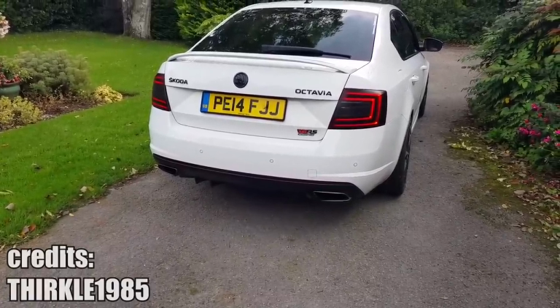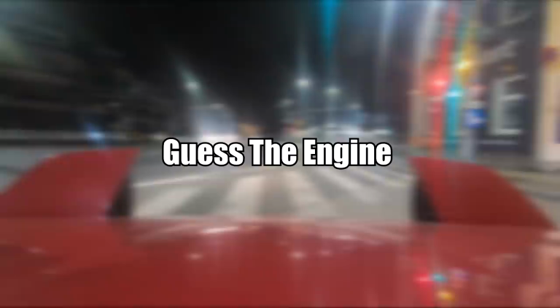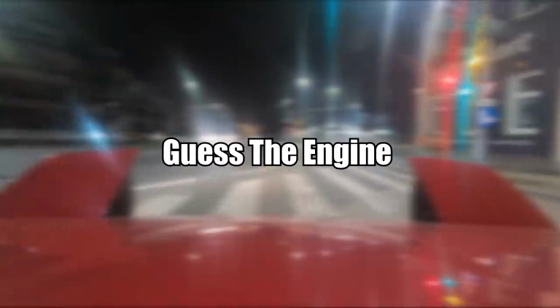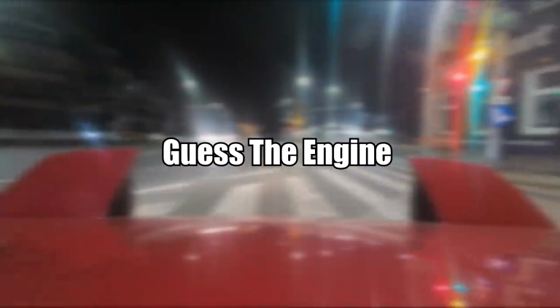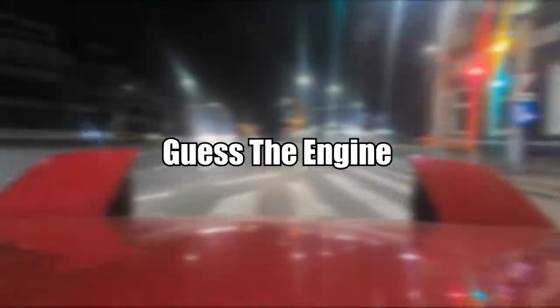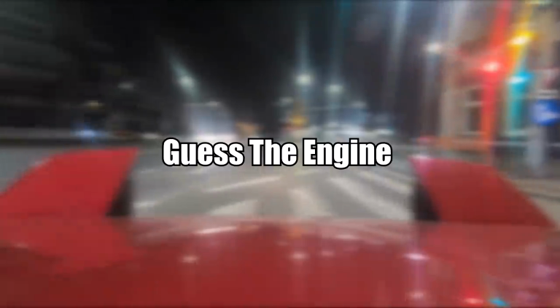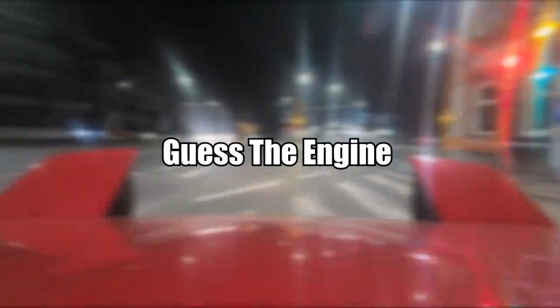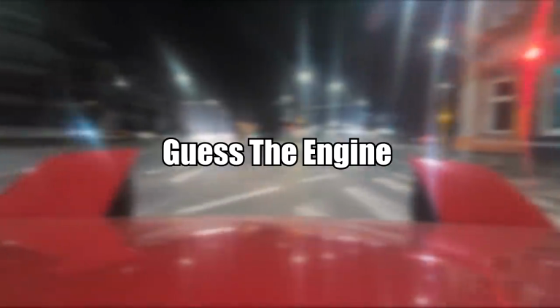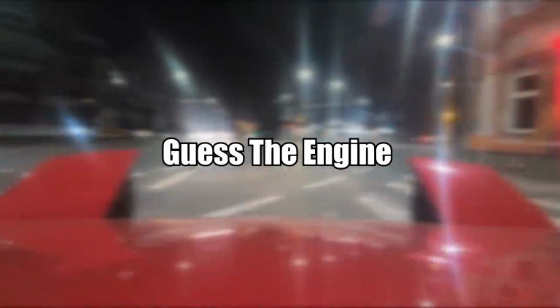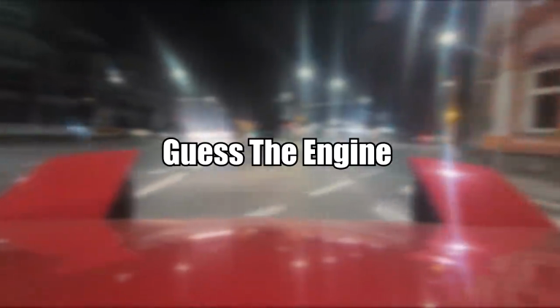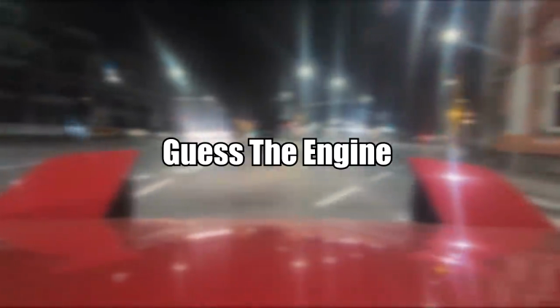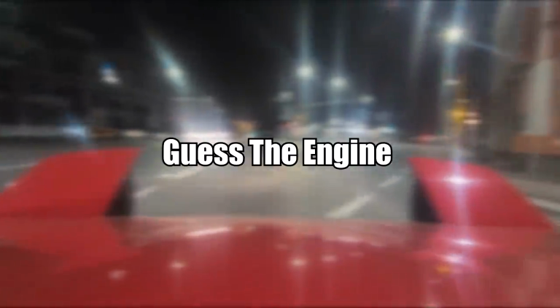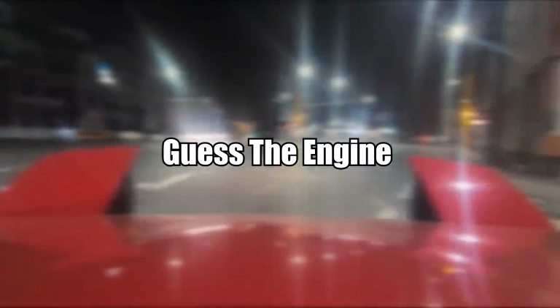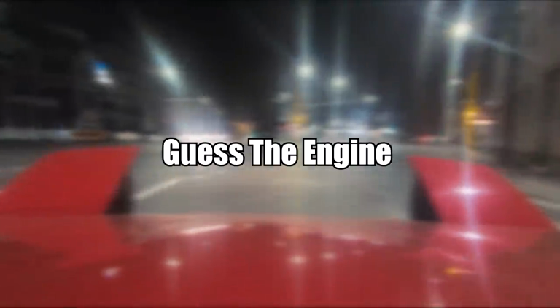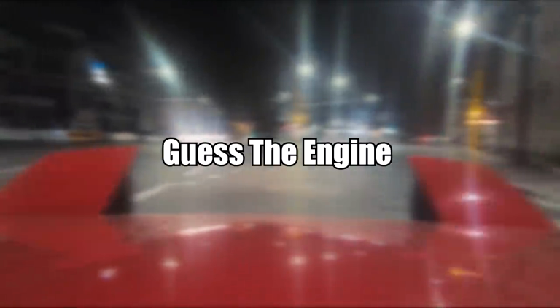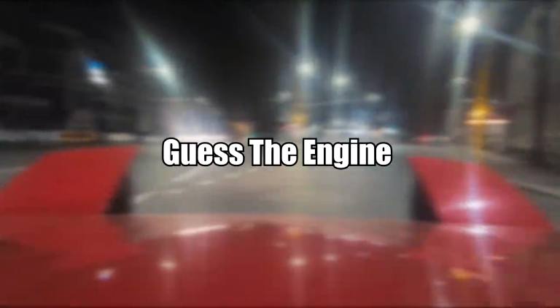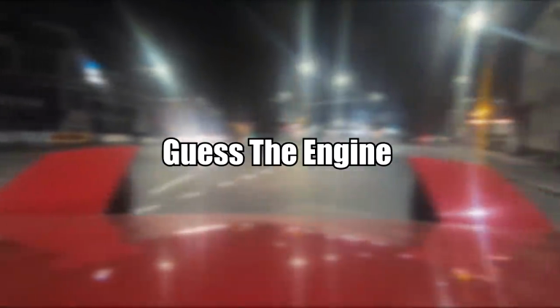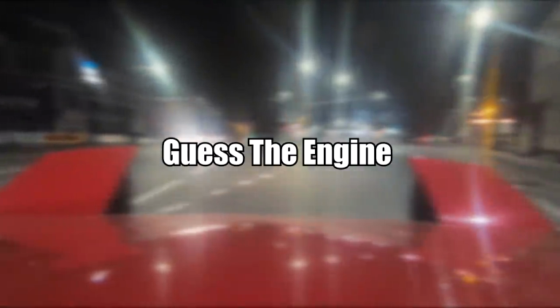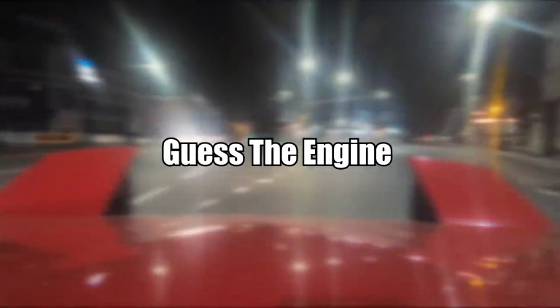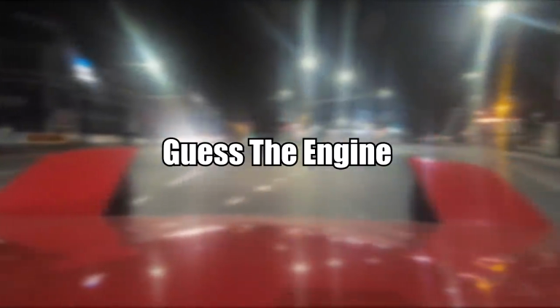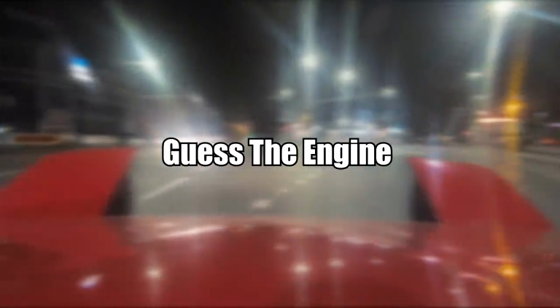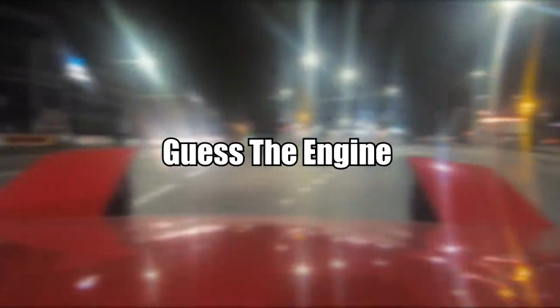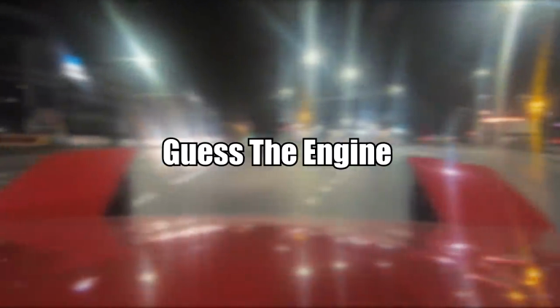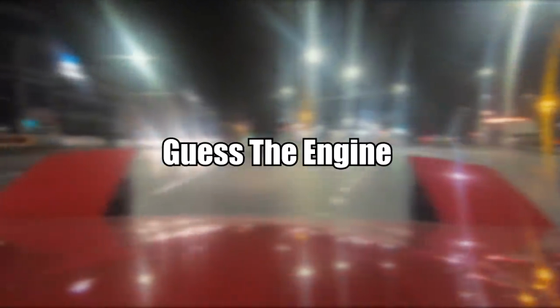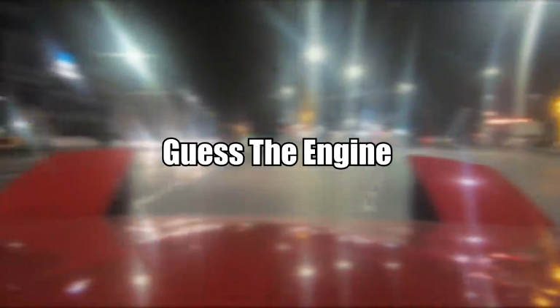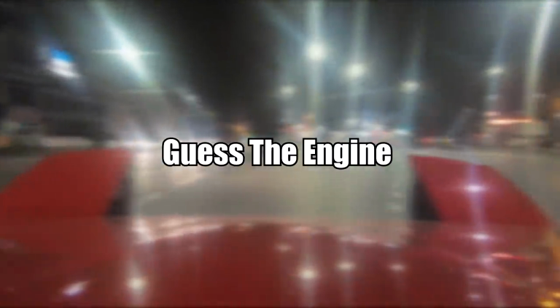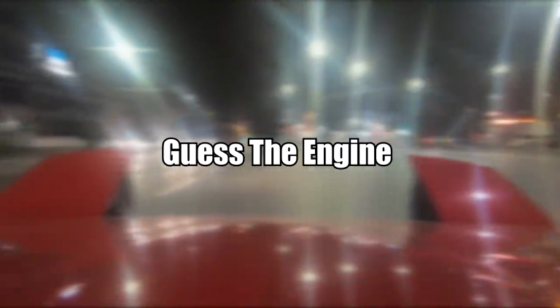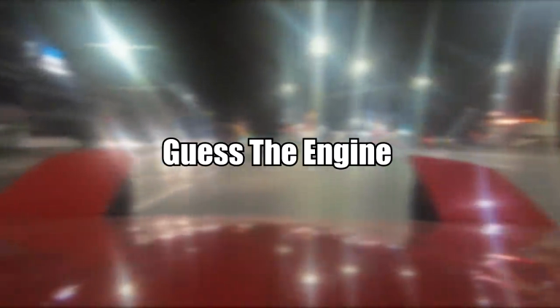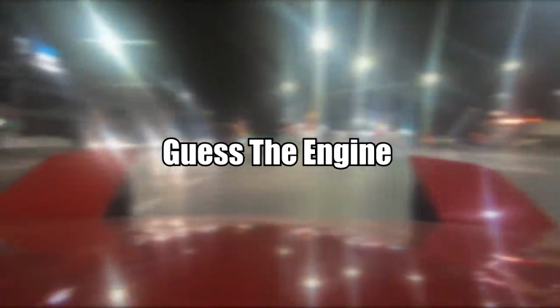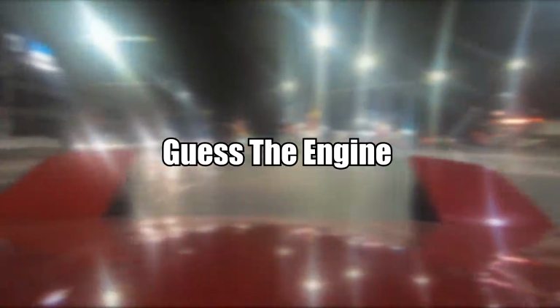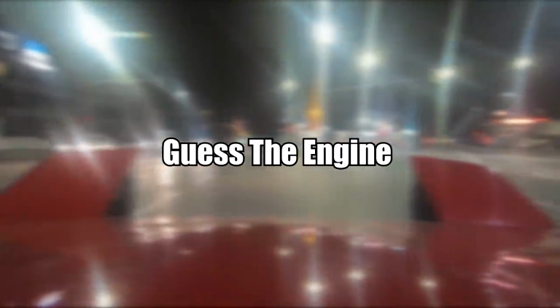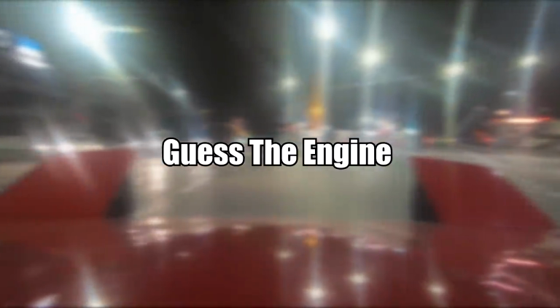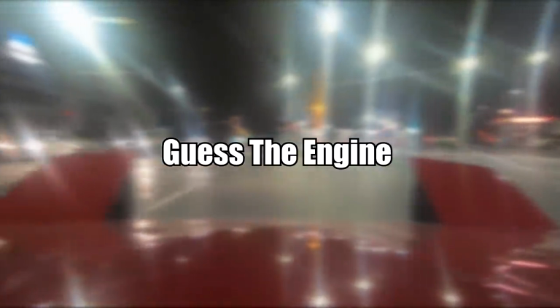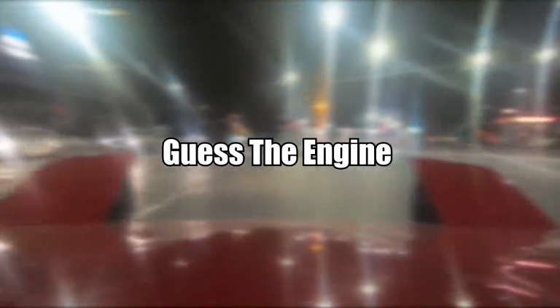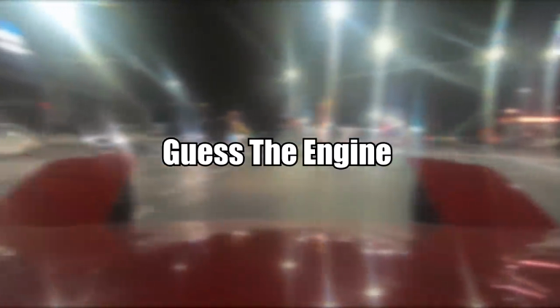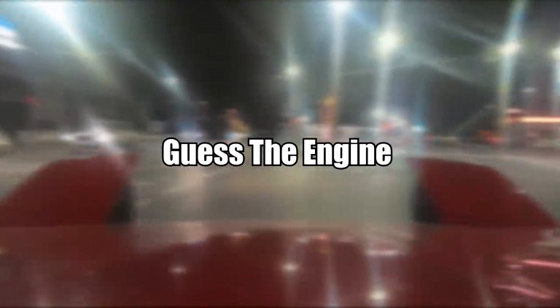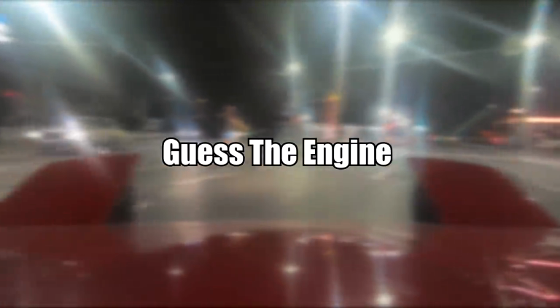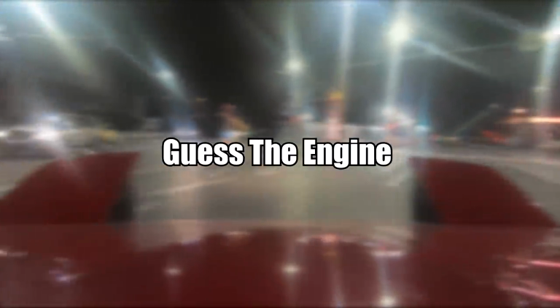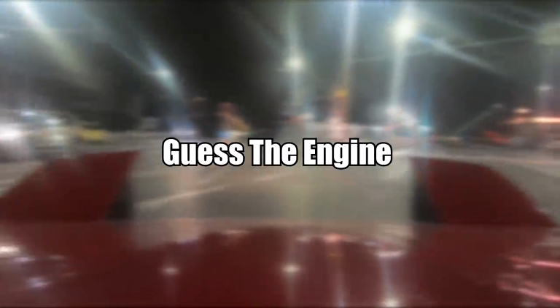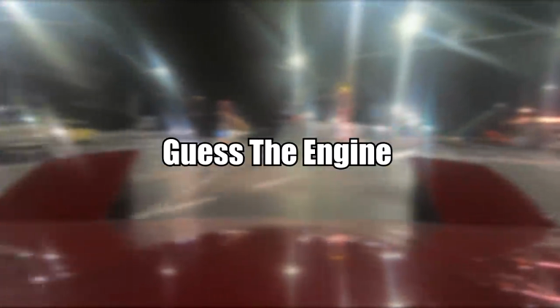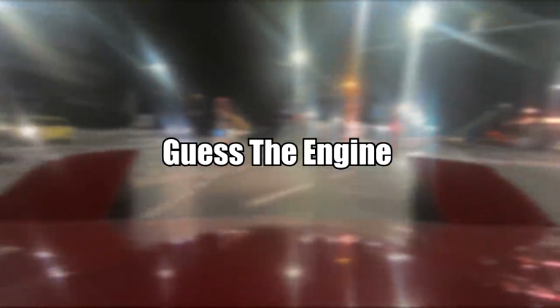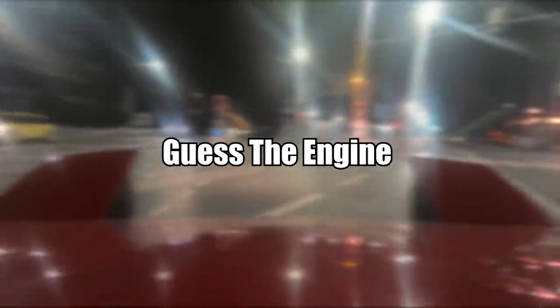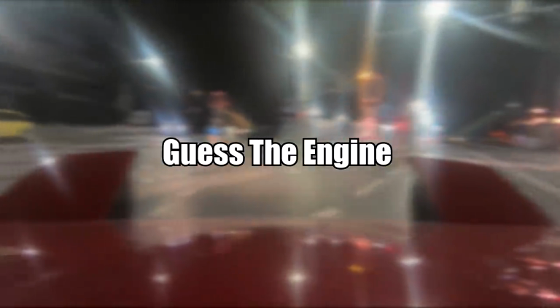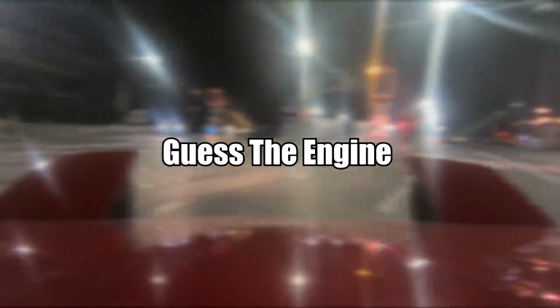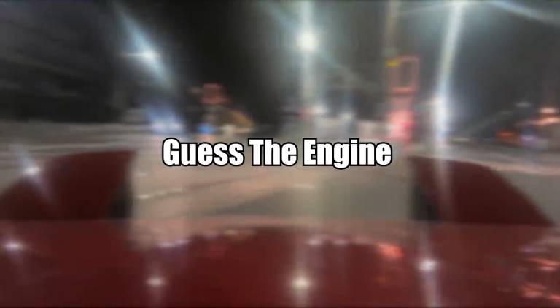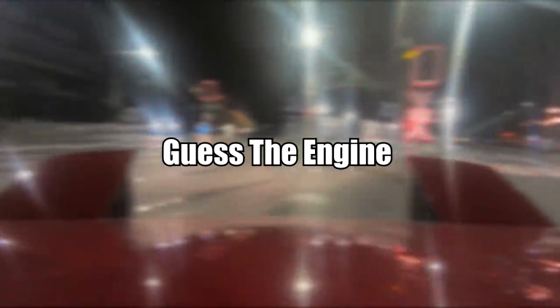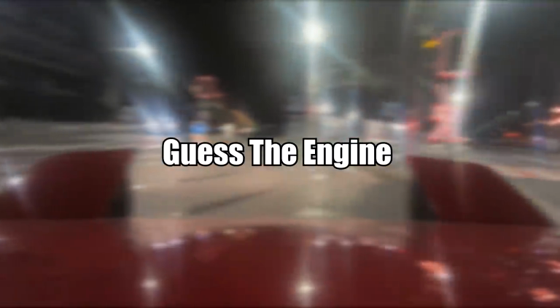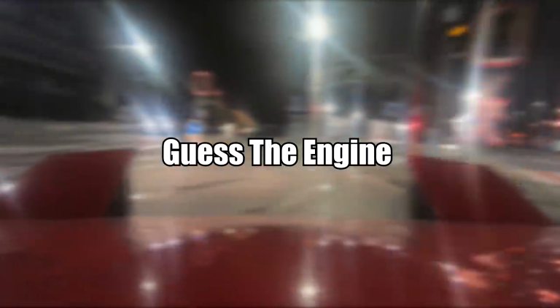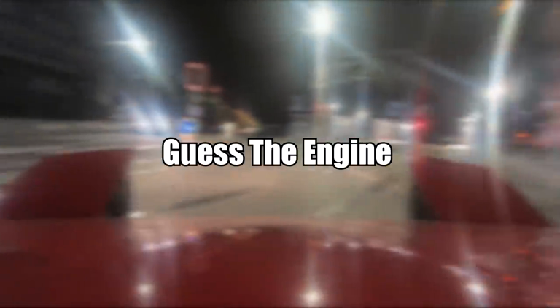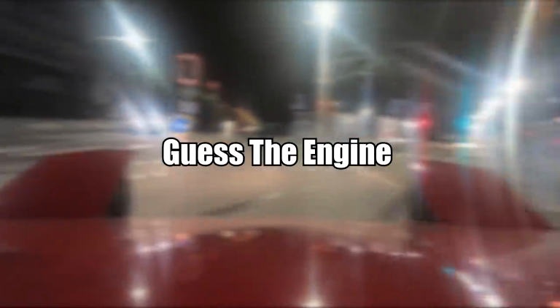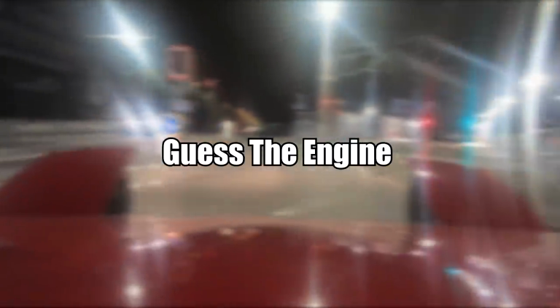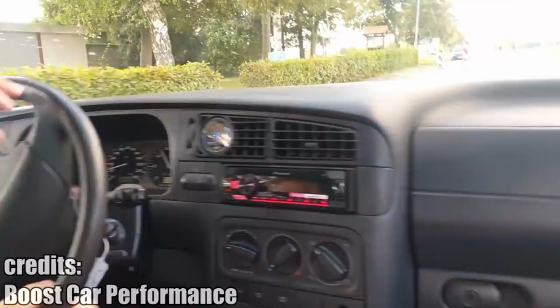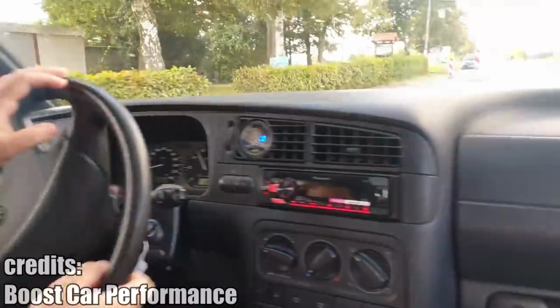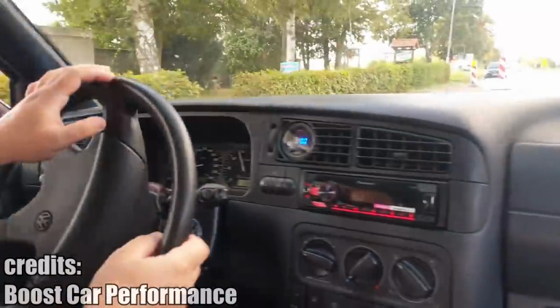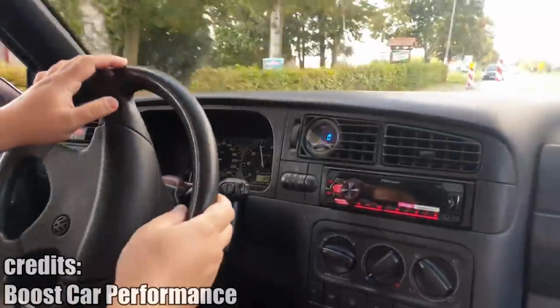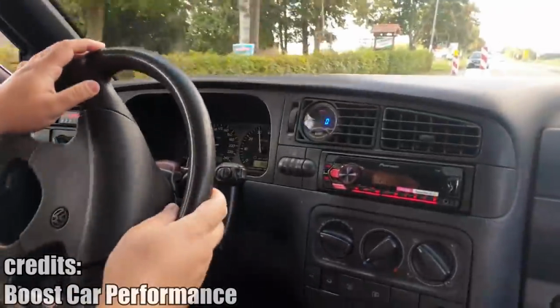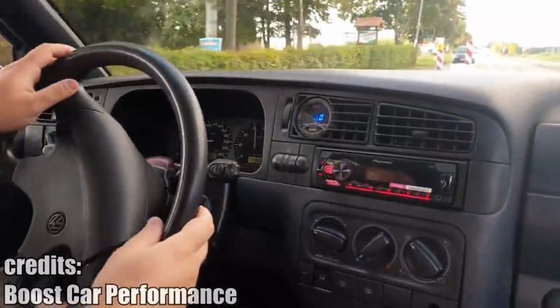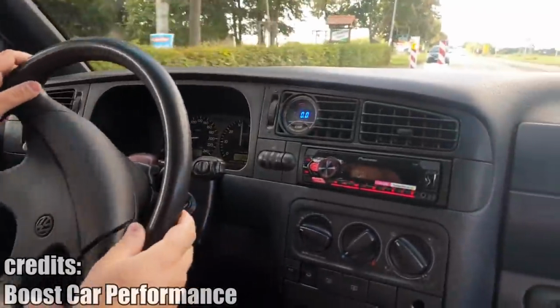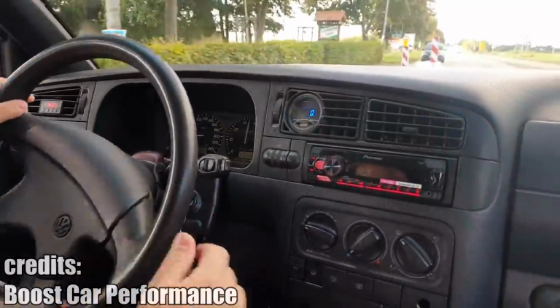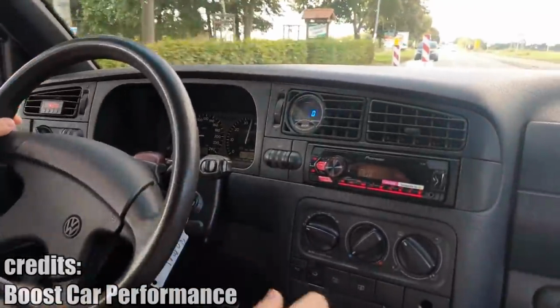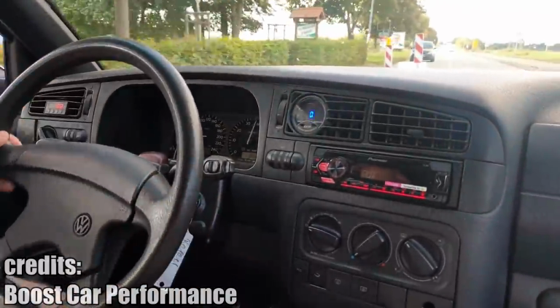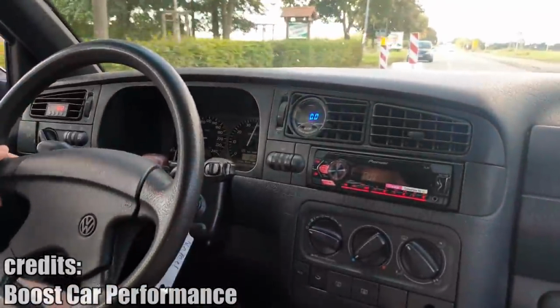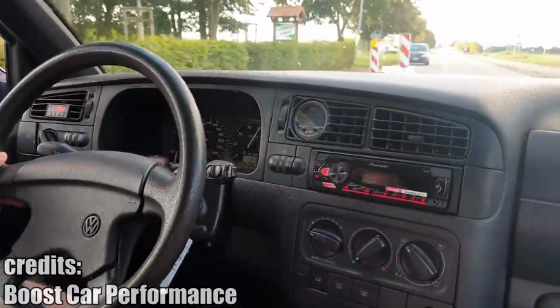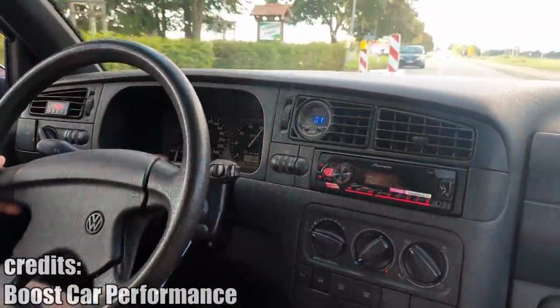Here is a small question. Can you guess what engine this Volkswagen Golf 3 has? Leave a comment down below.